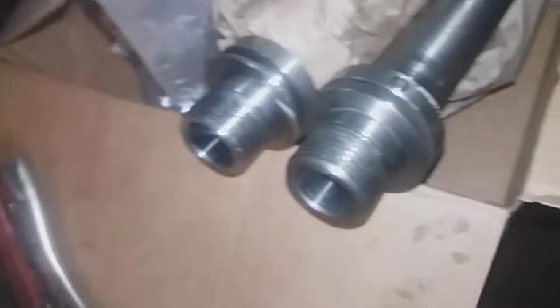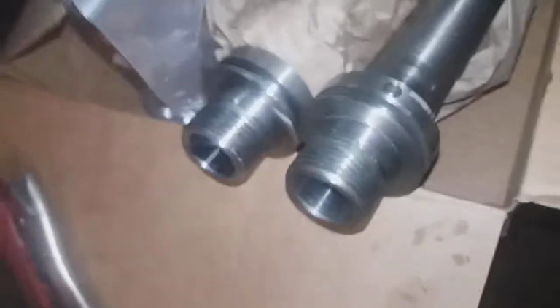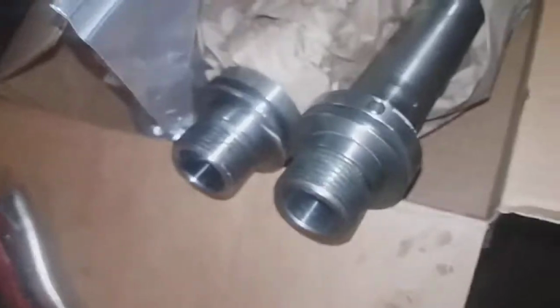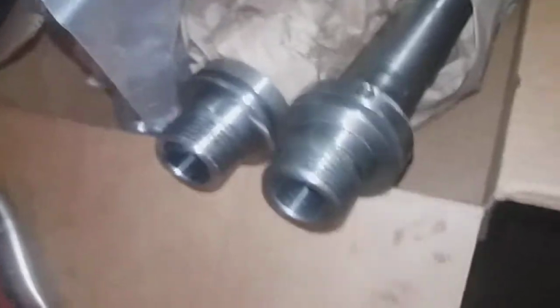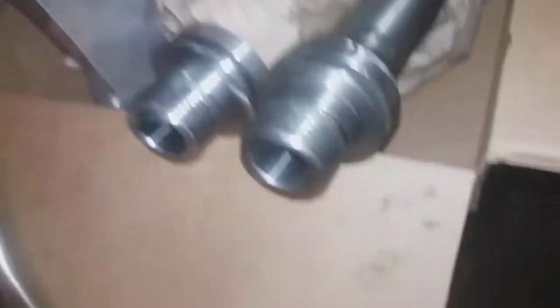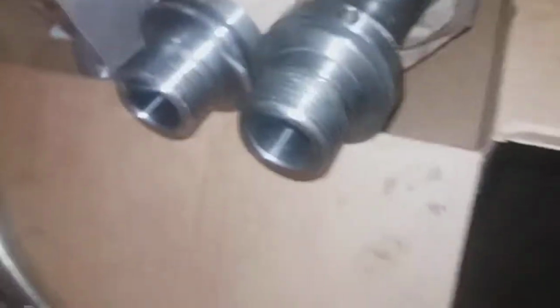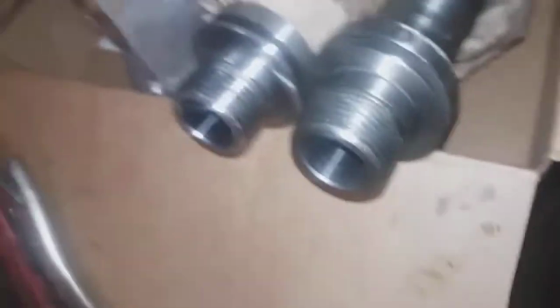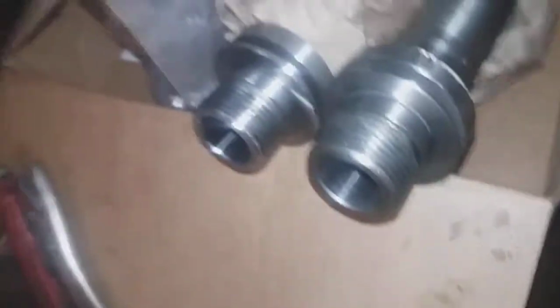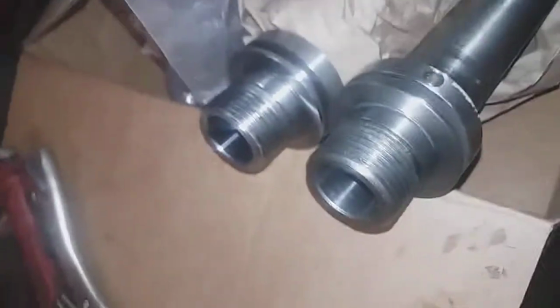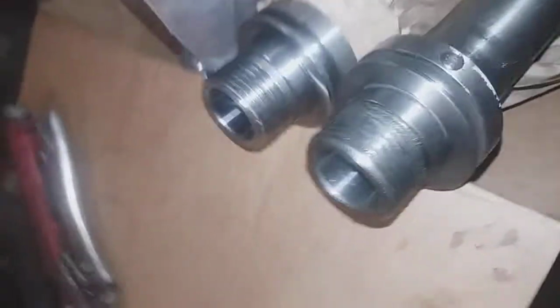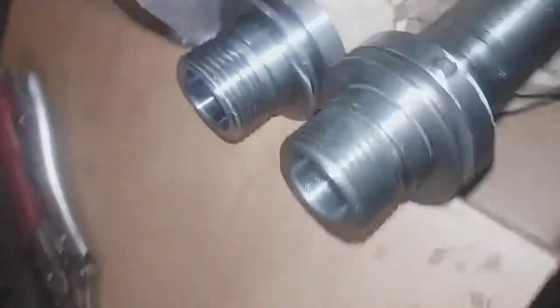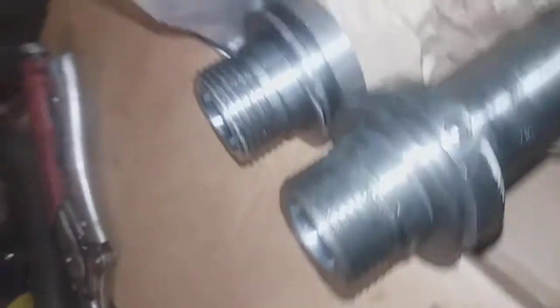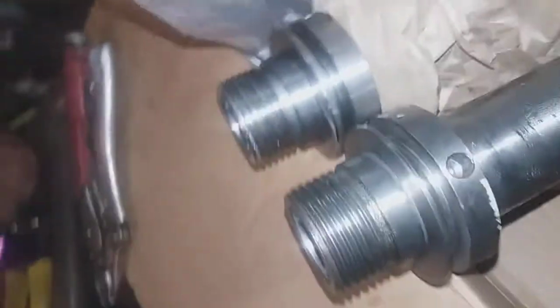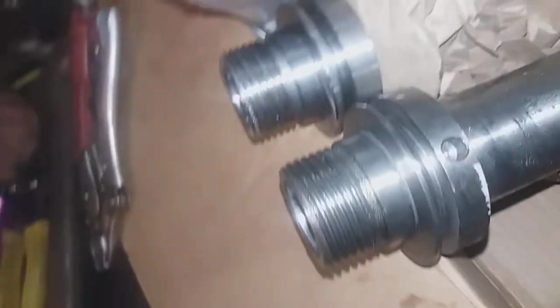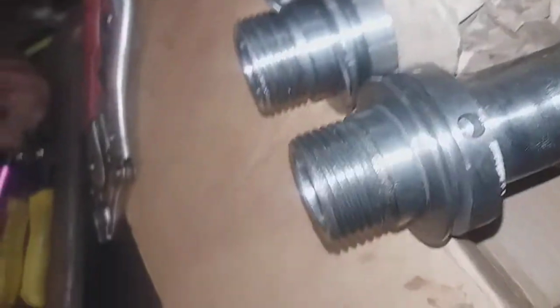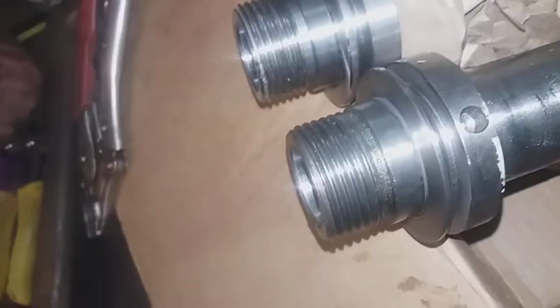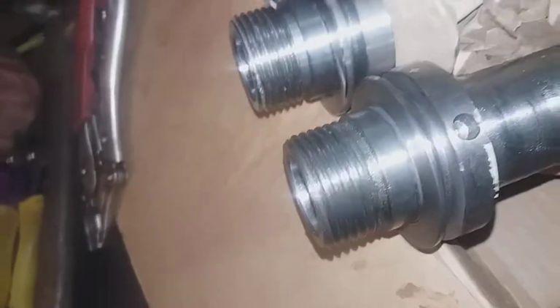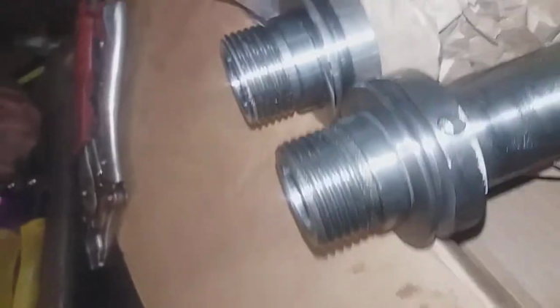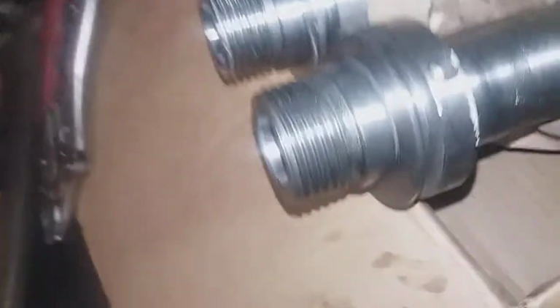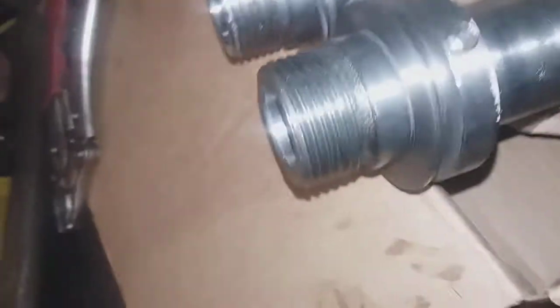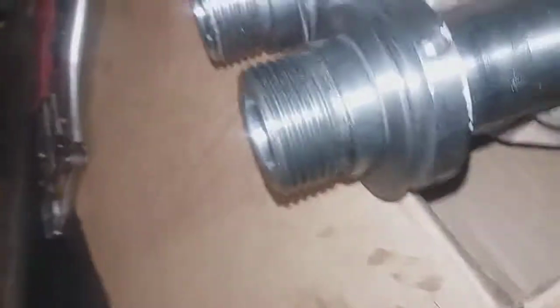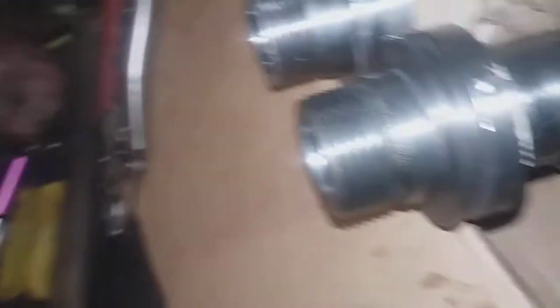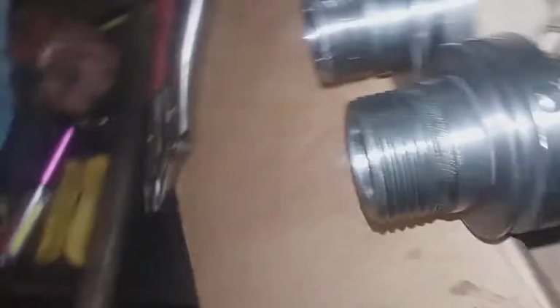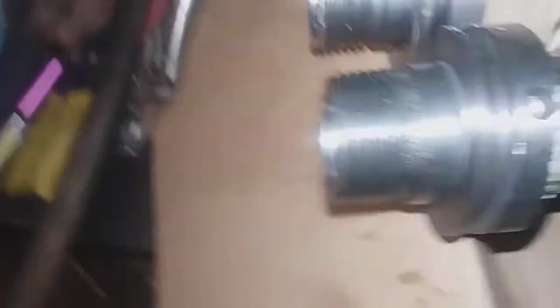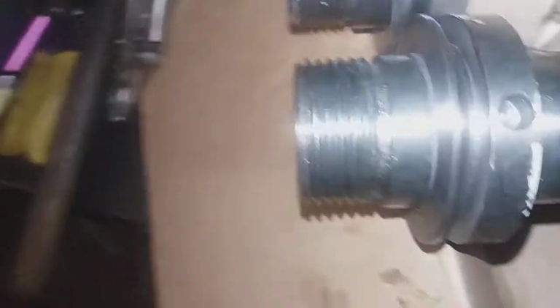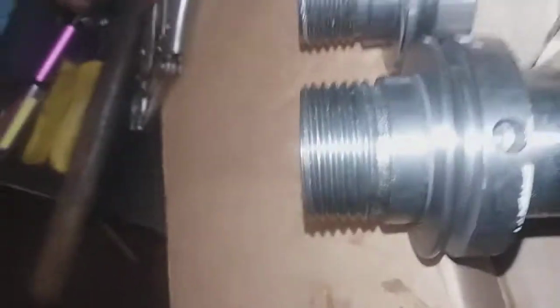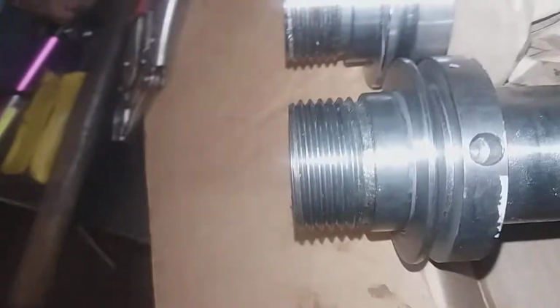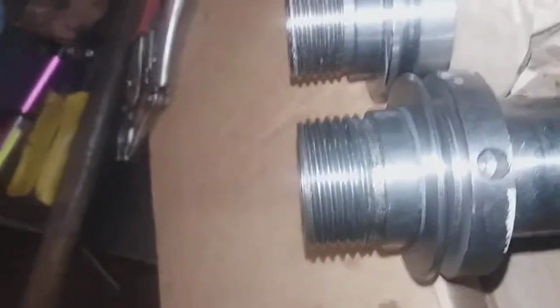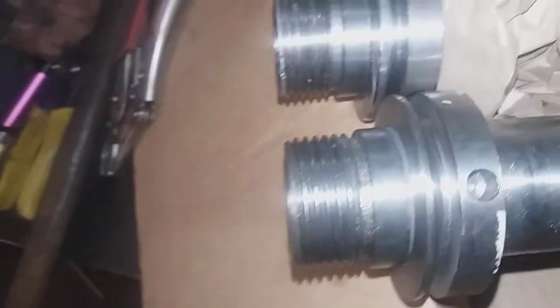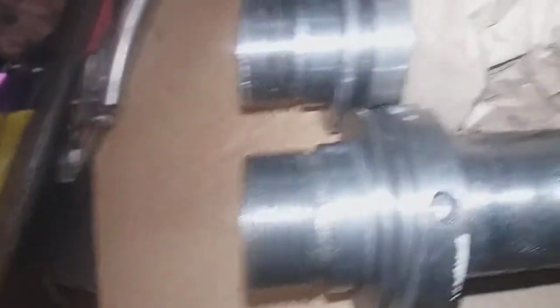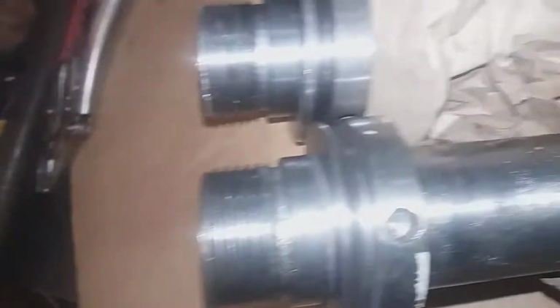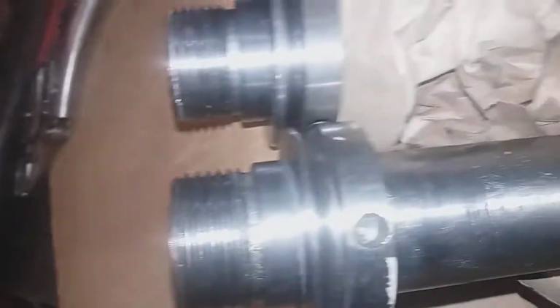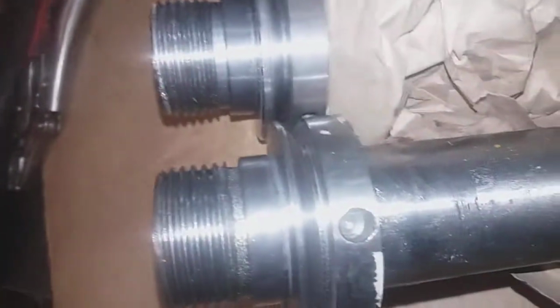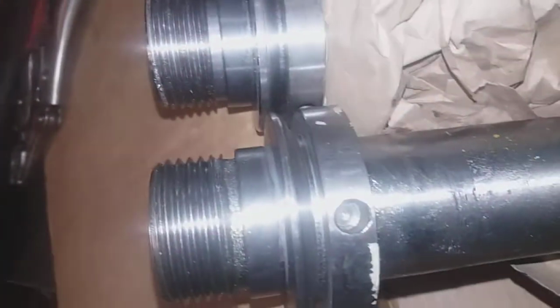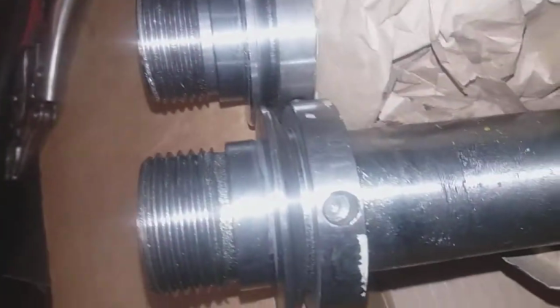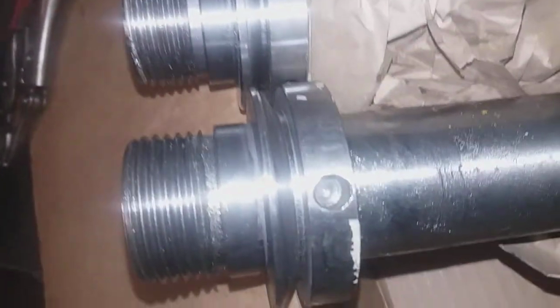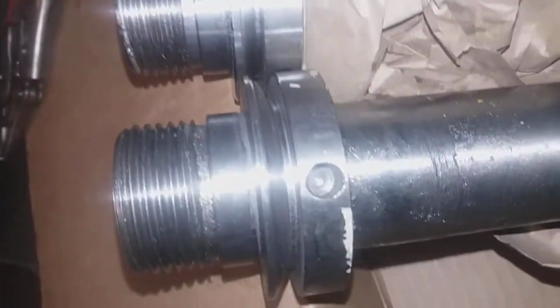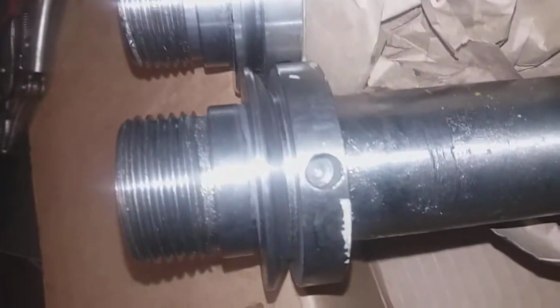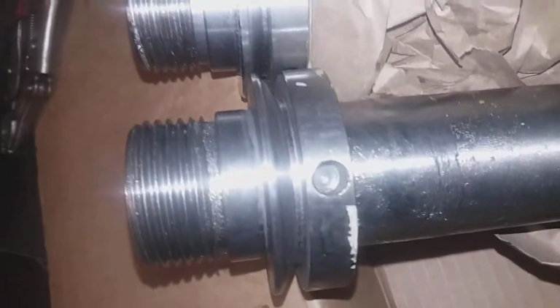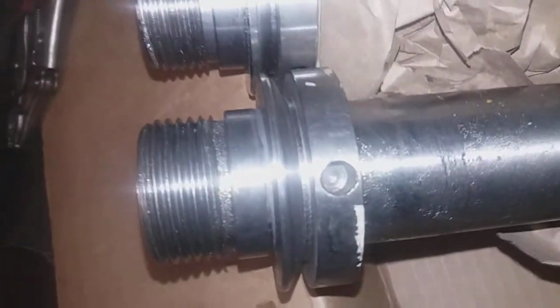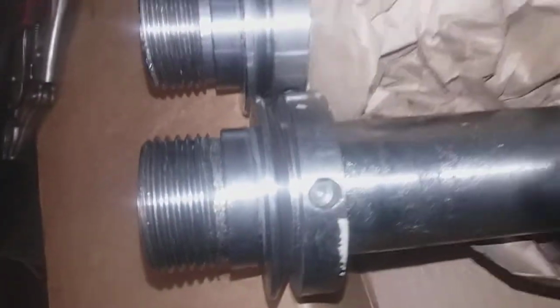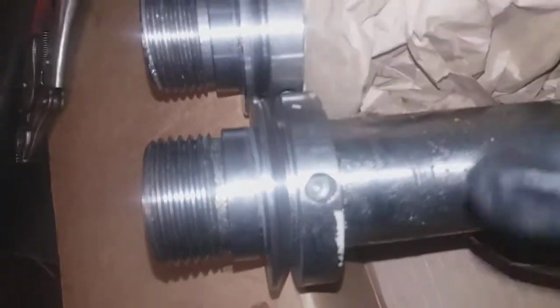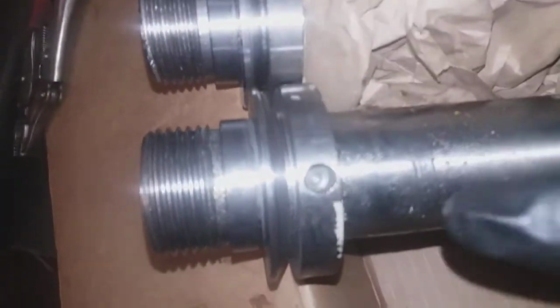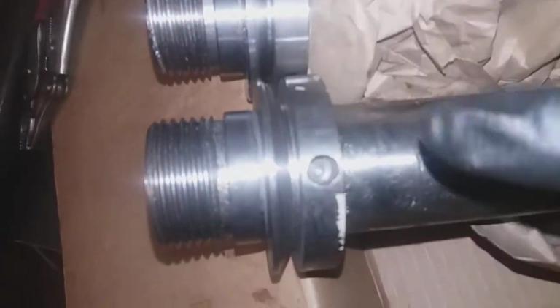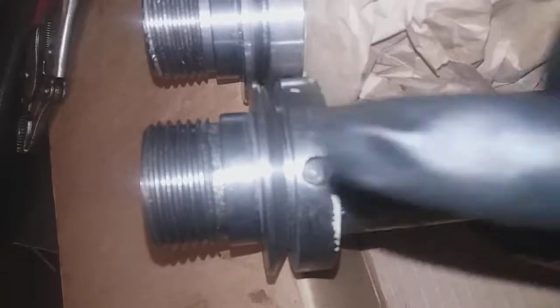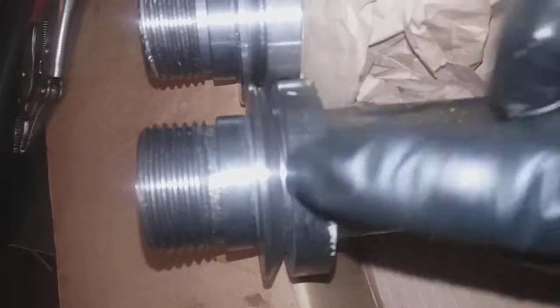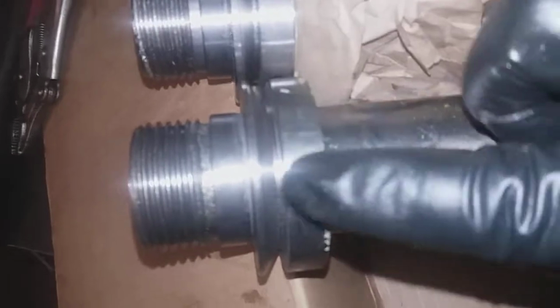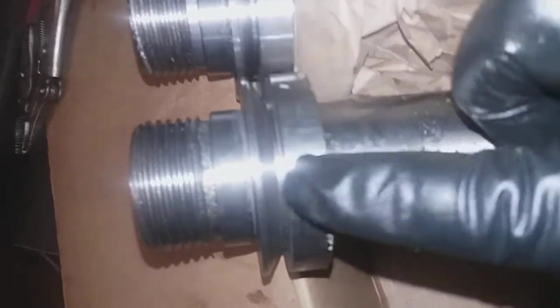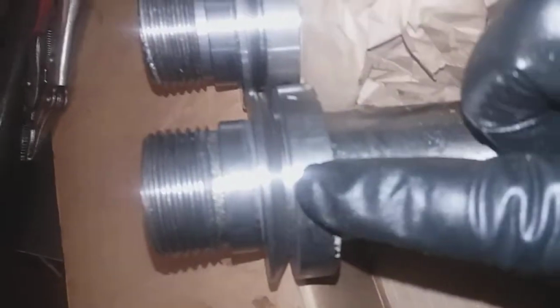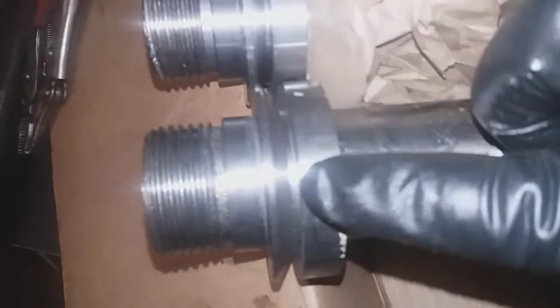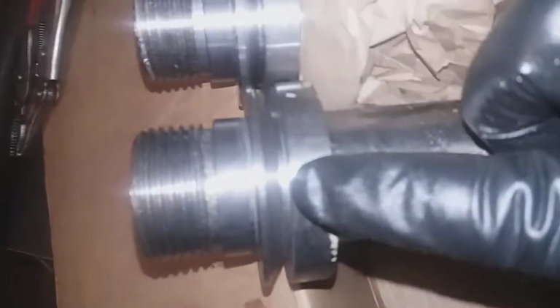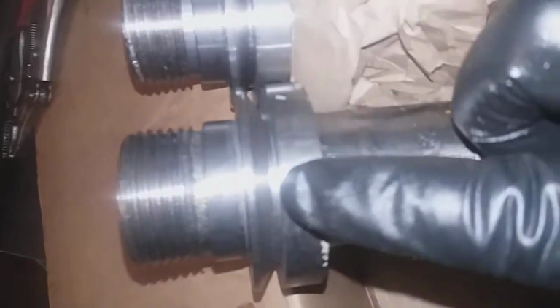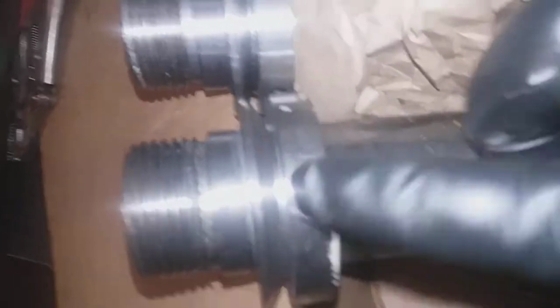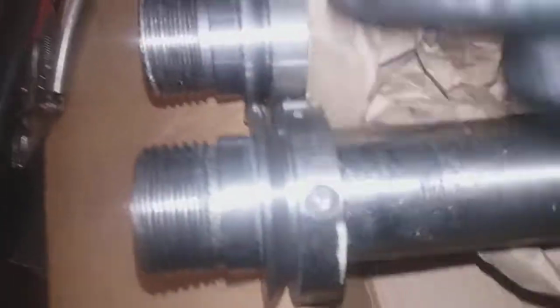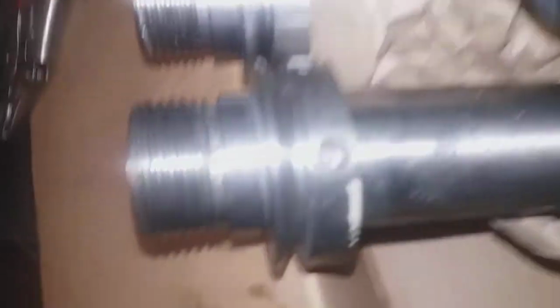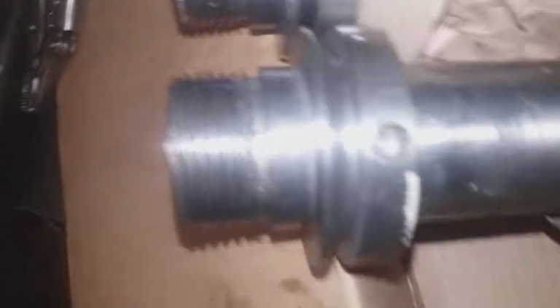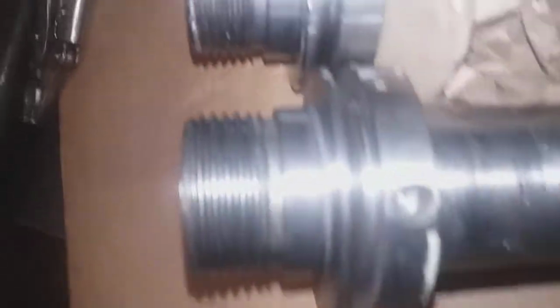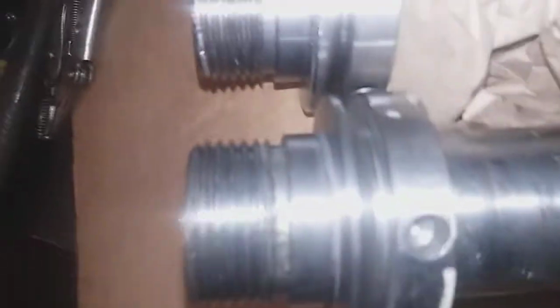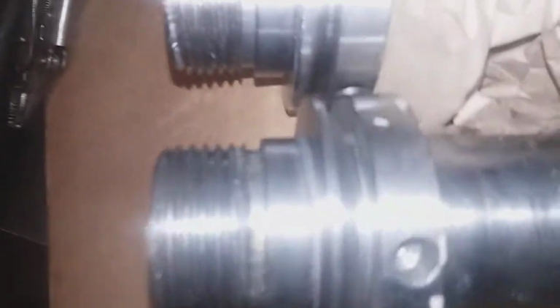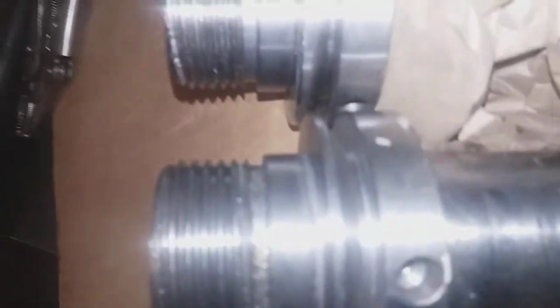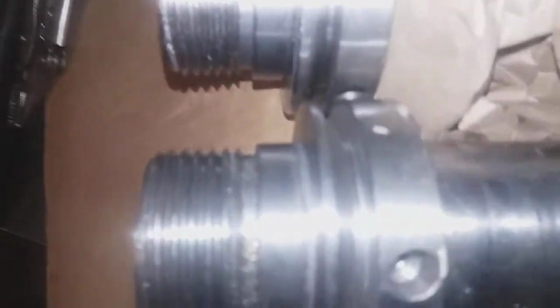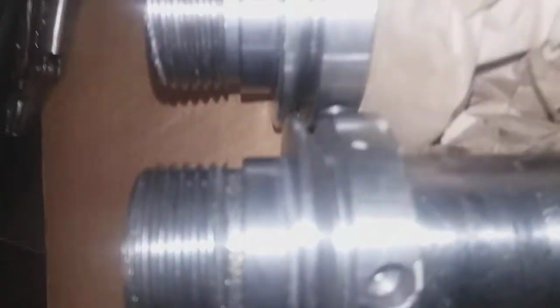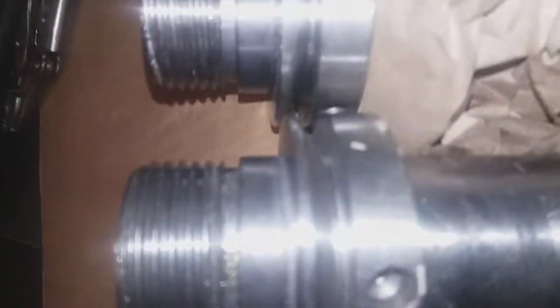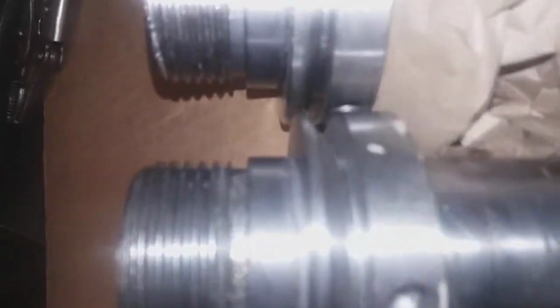I just thought I'd put these side by side. This is the one that came in the machine and here's the replacement.